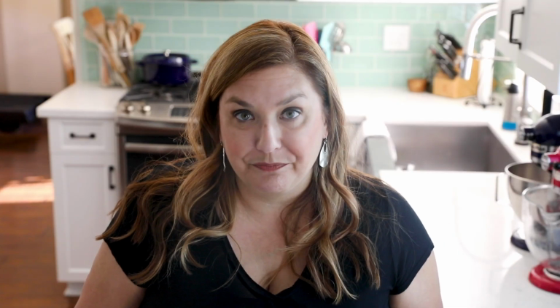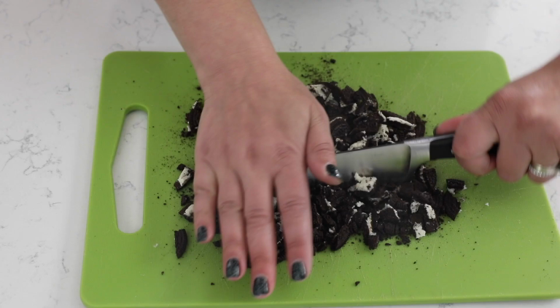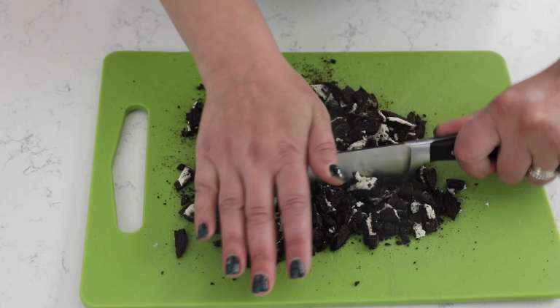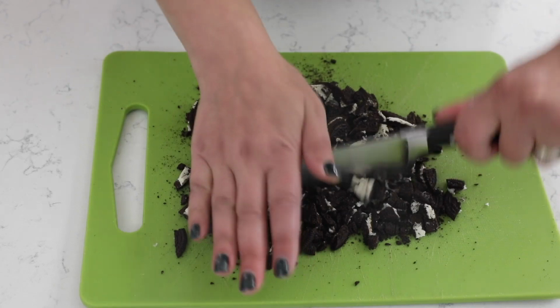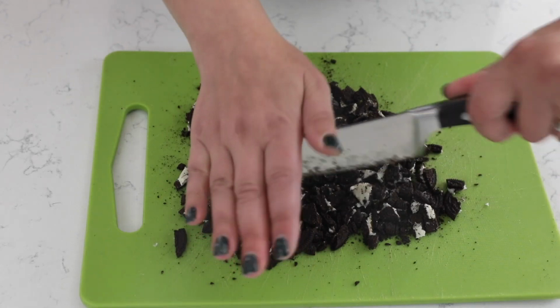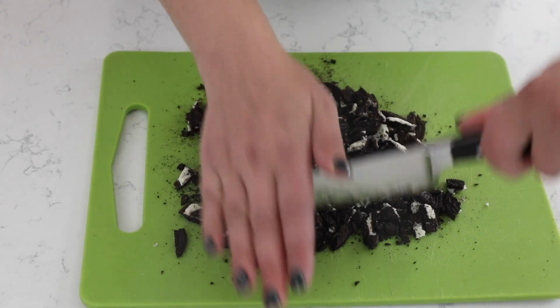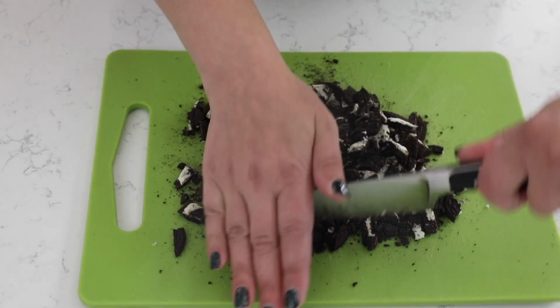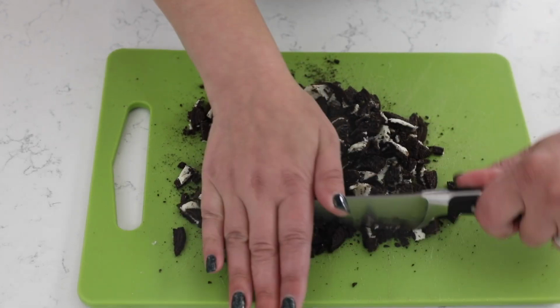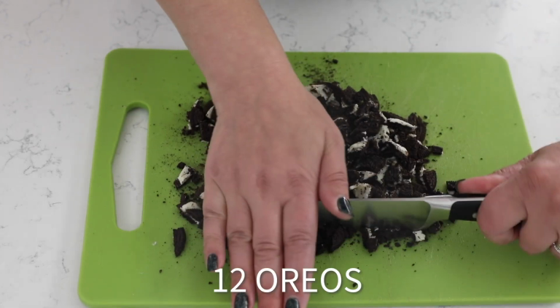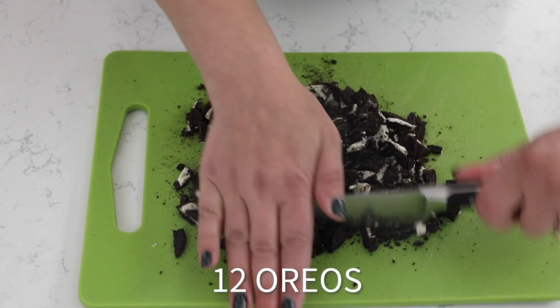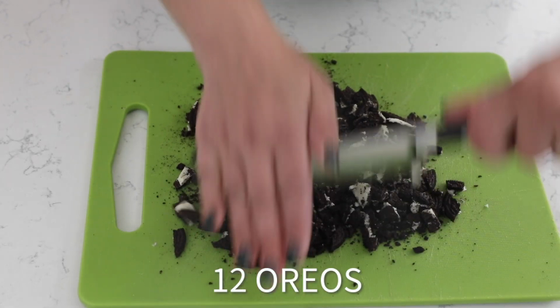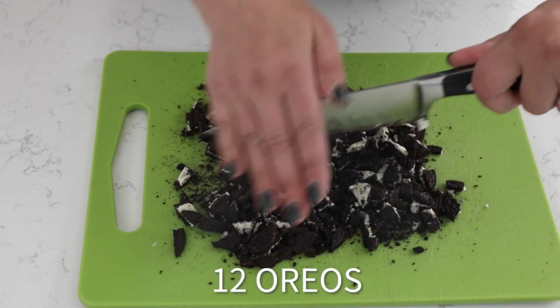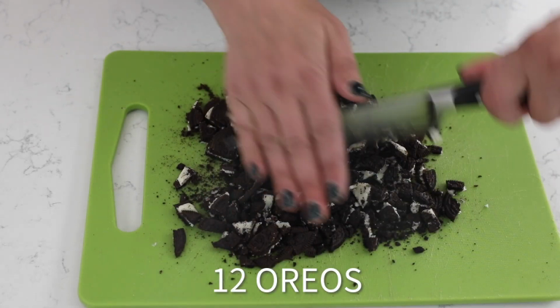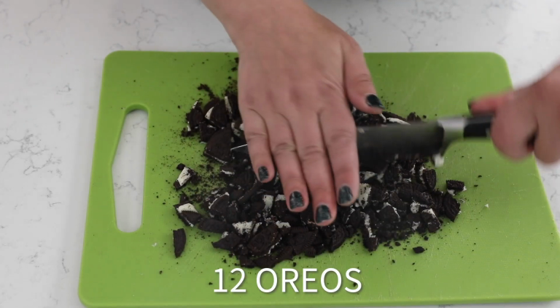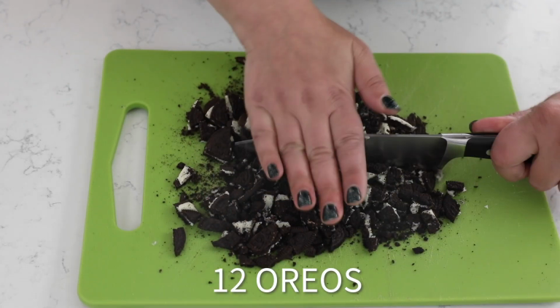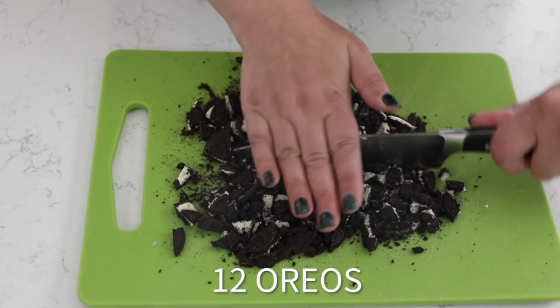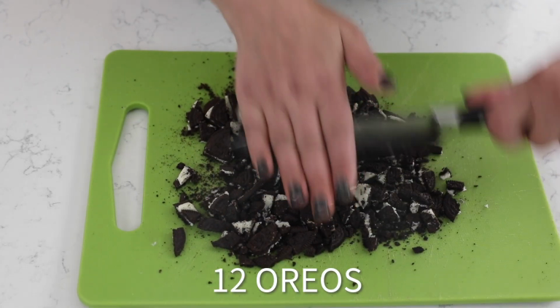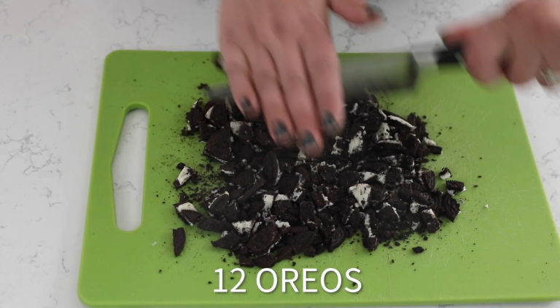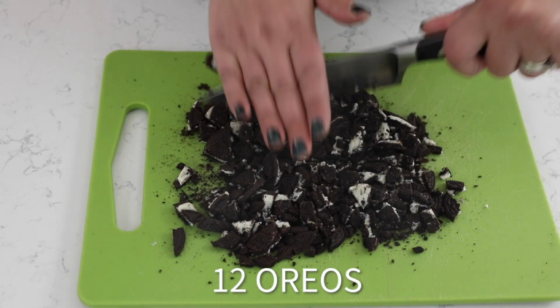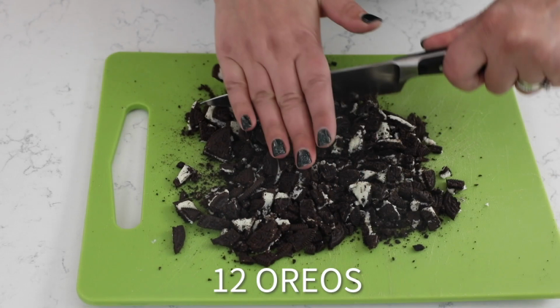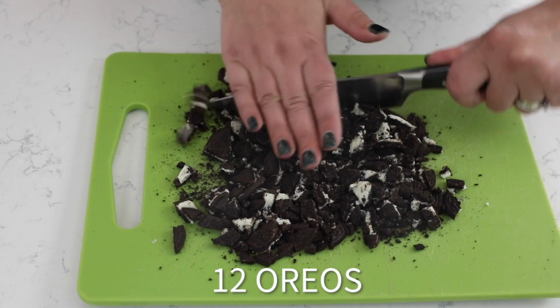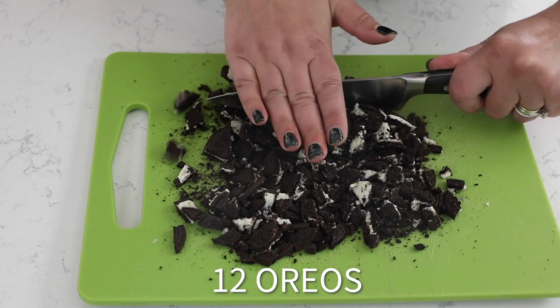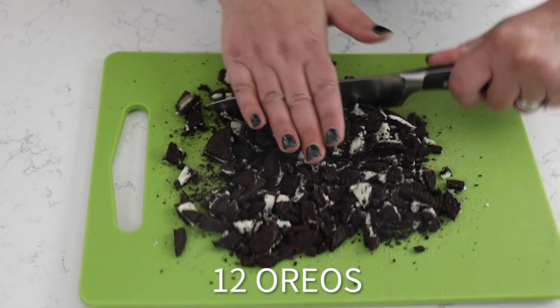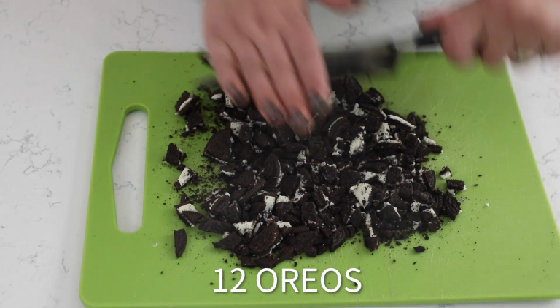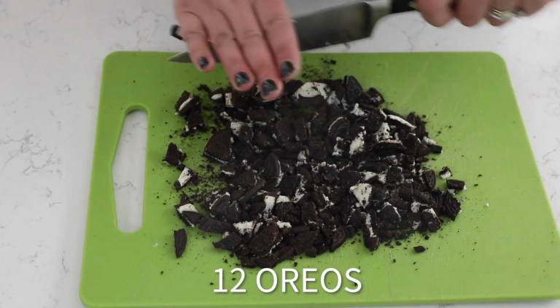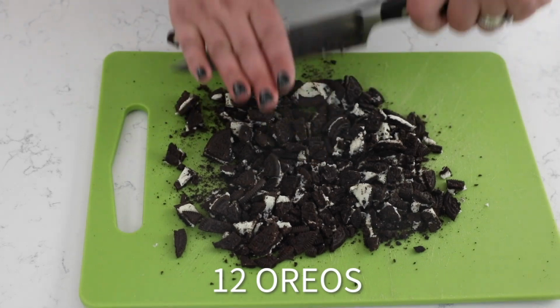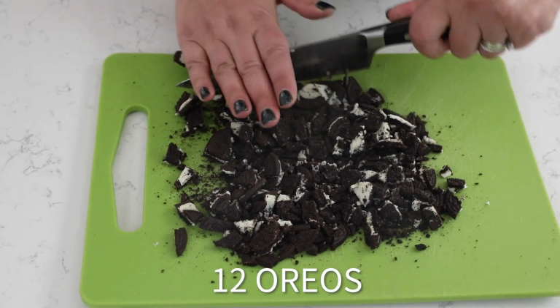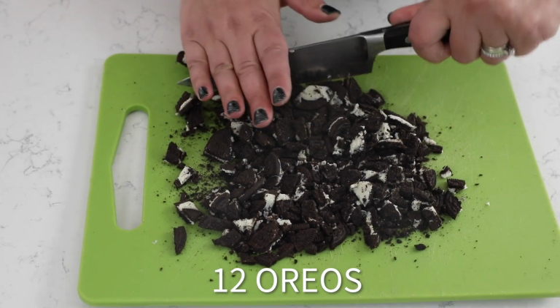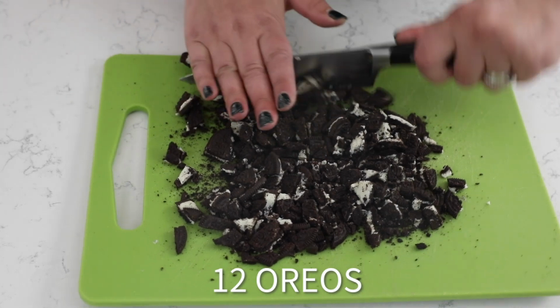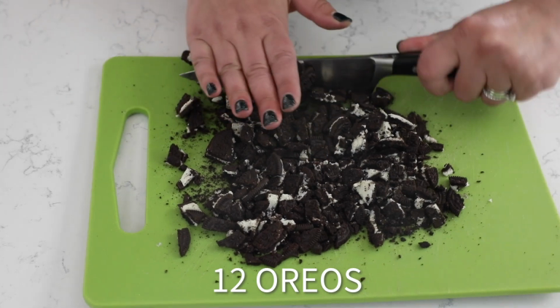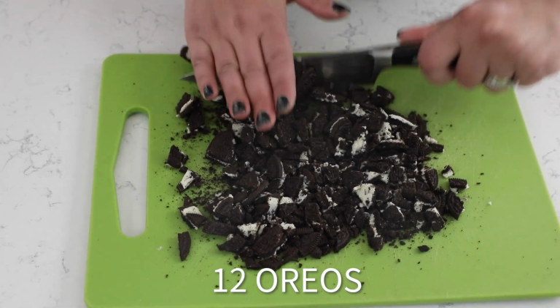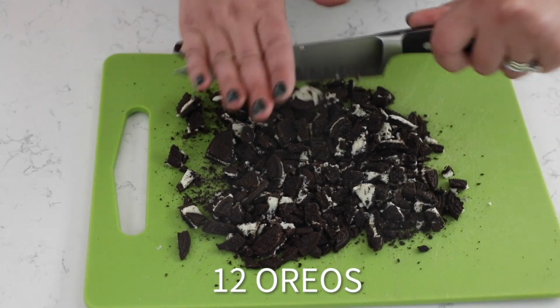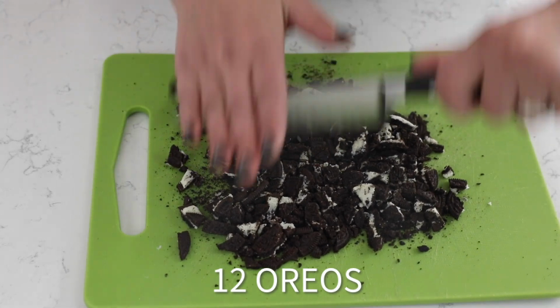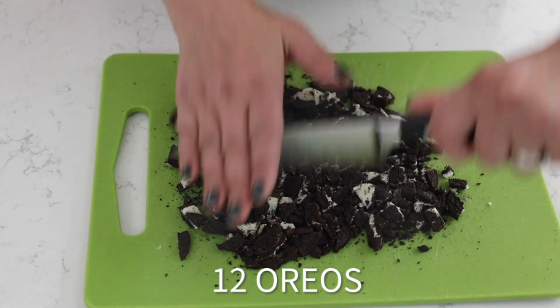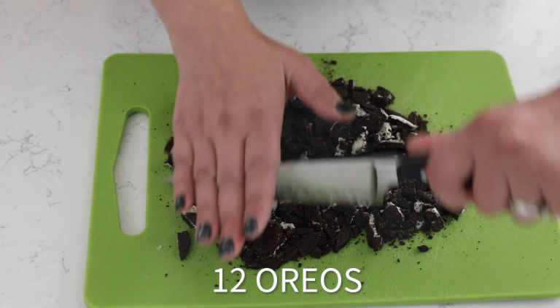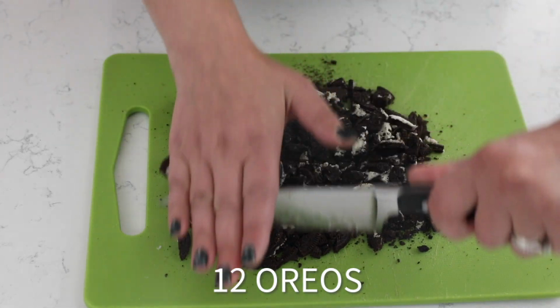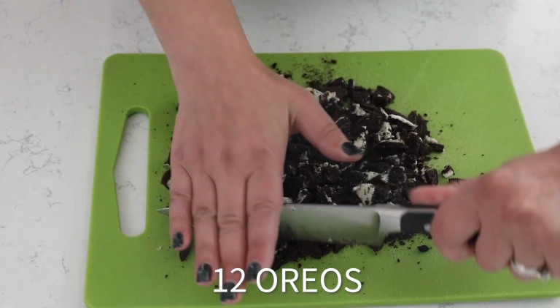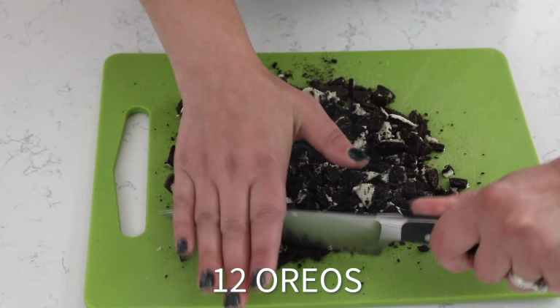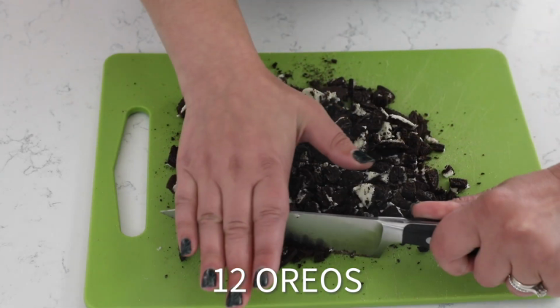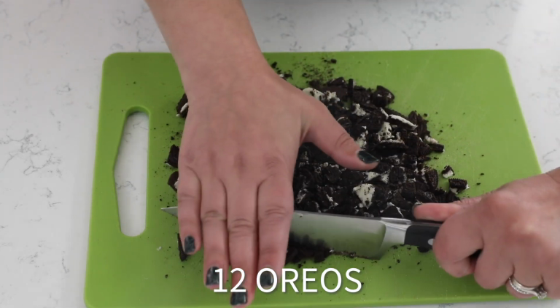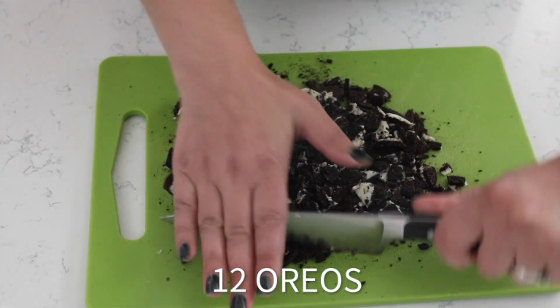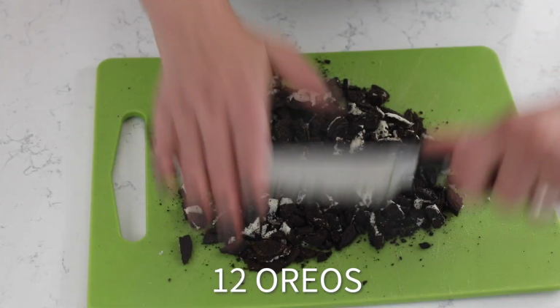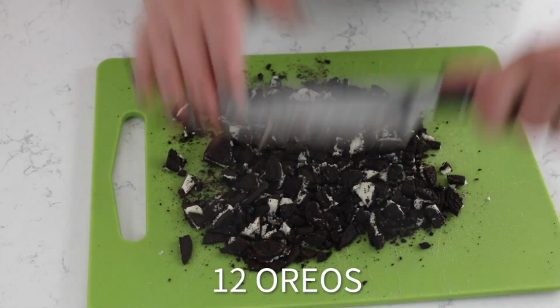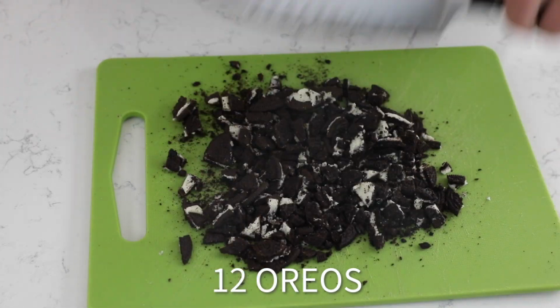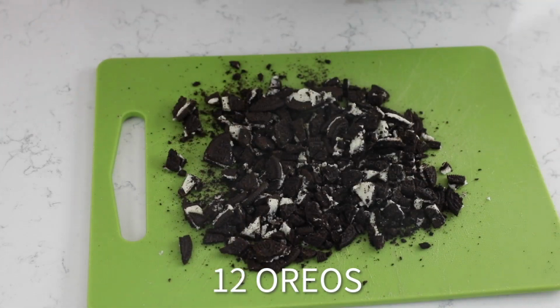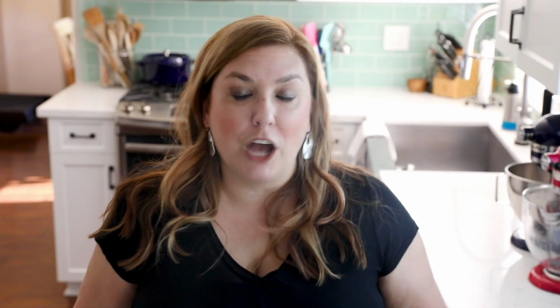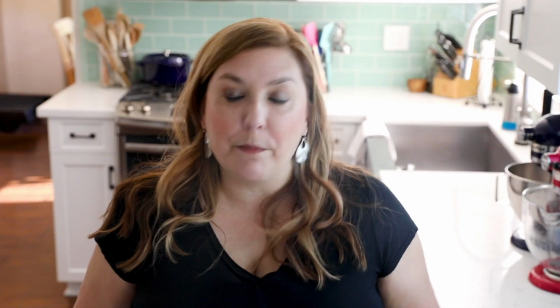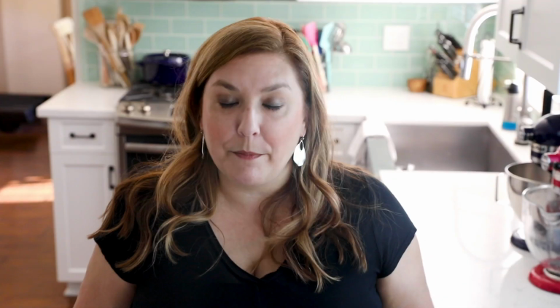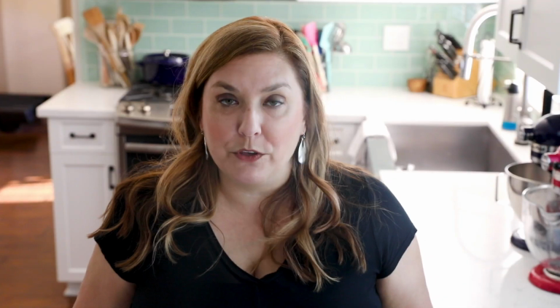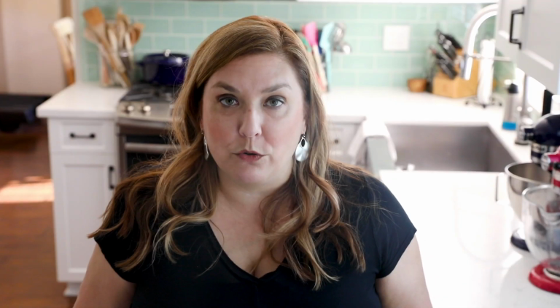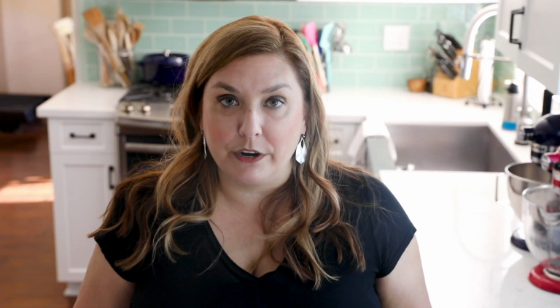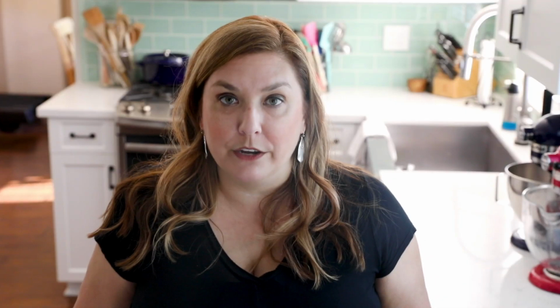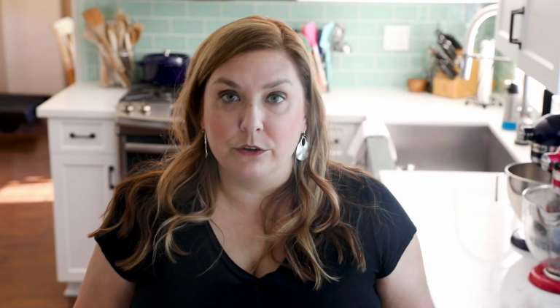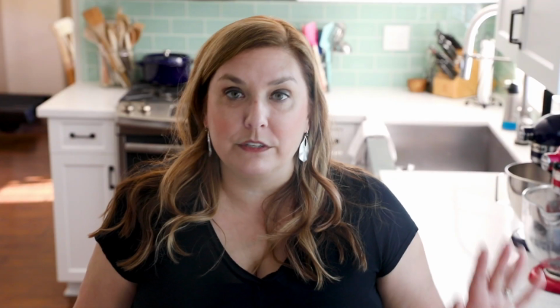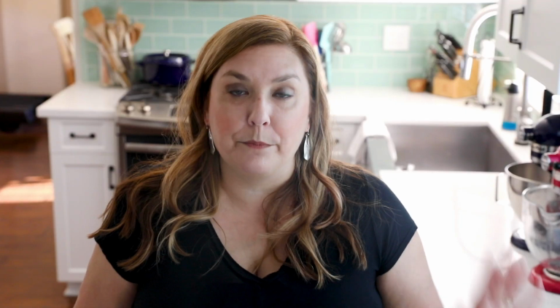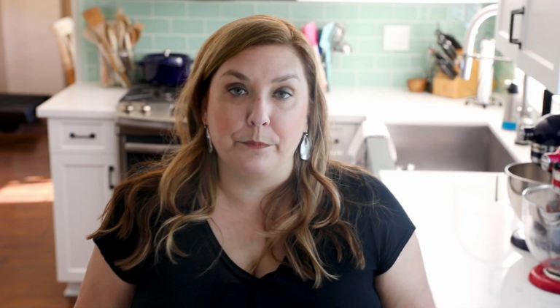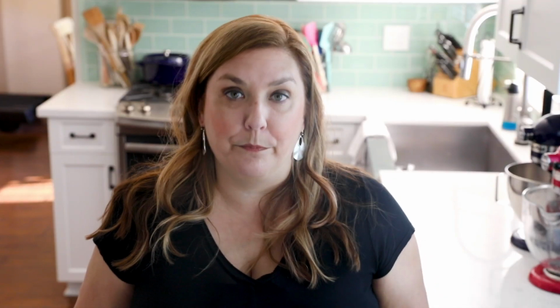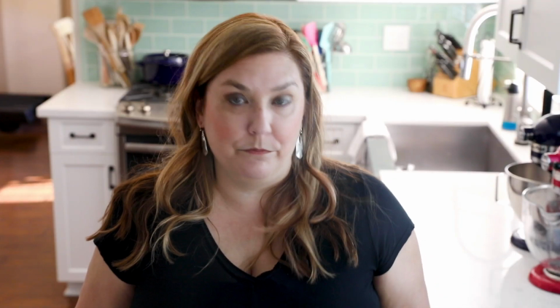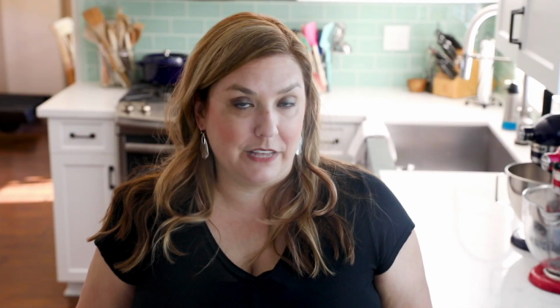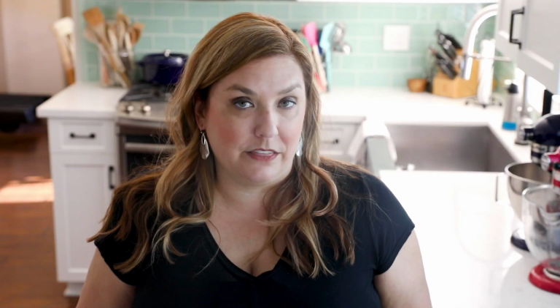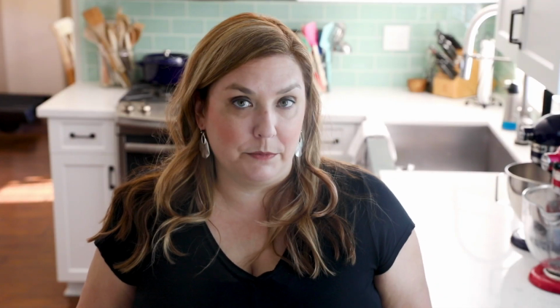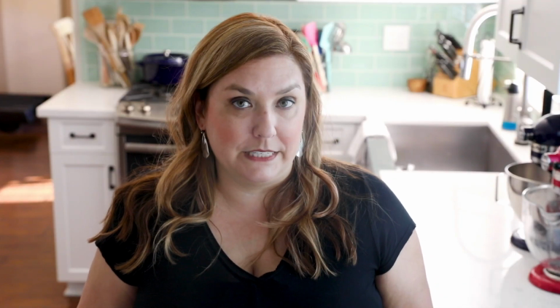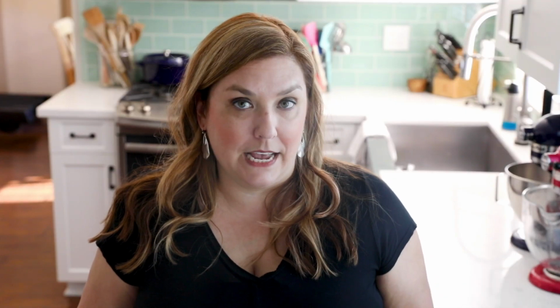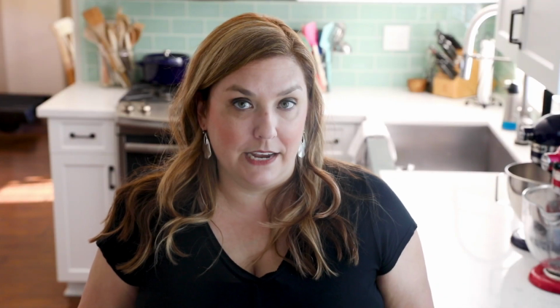Now we're going to prepare our Oreos by simply chopping them up. Go ahead and just chop up the Oreos and set them aside.